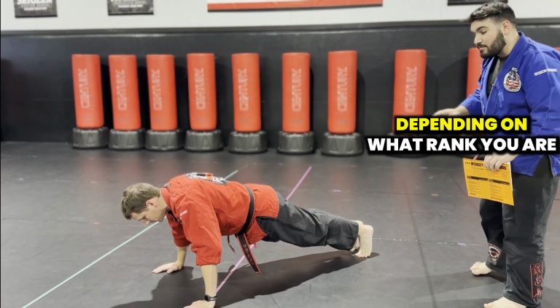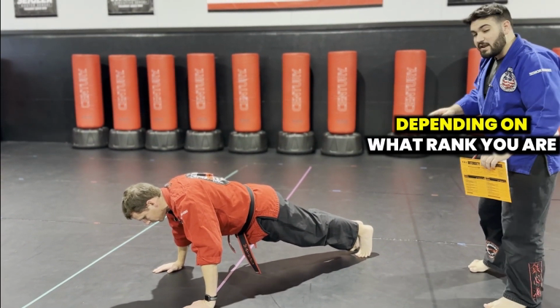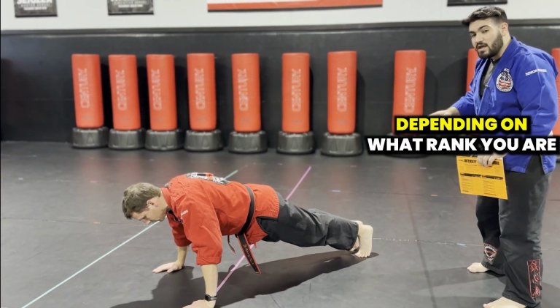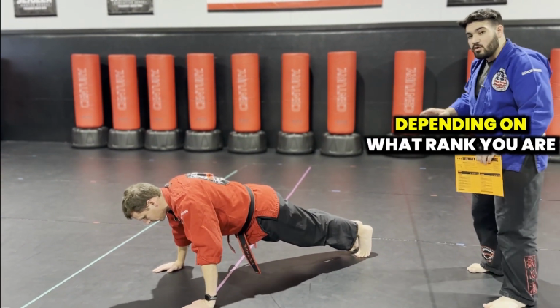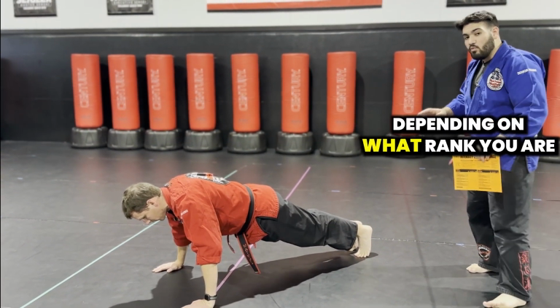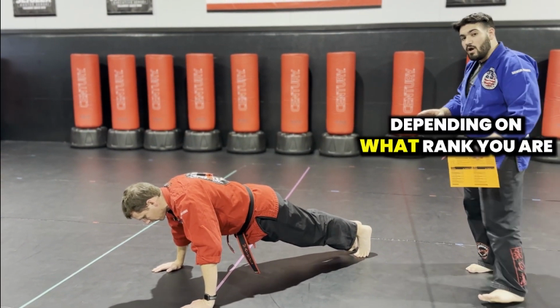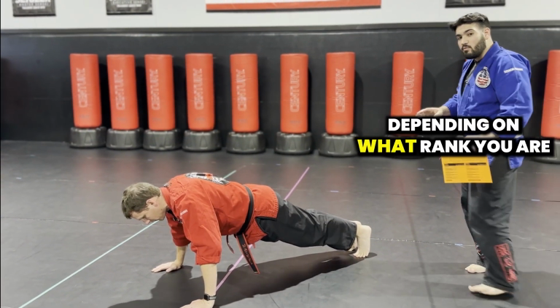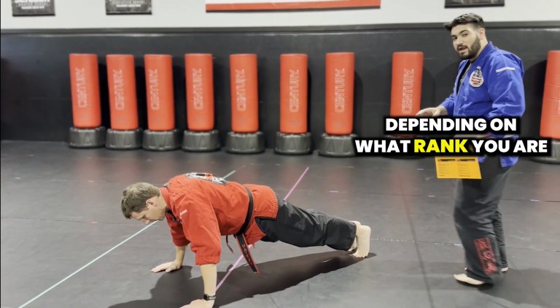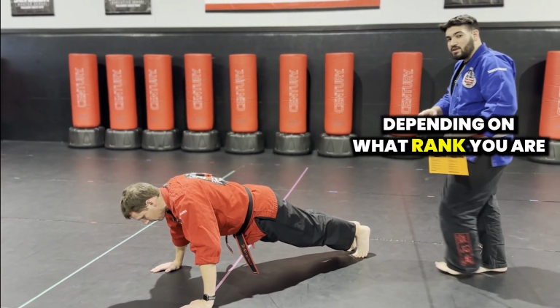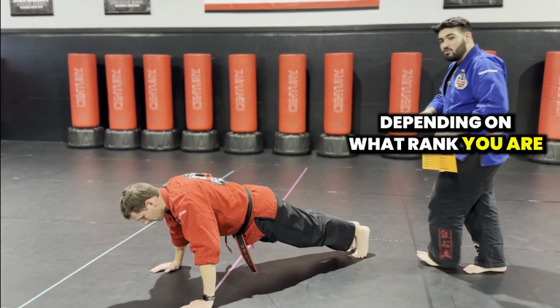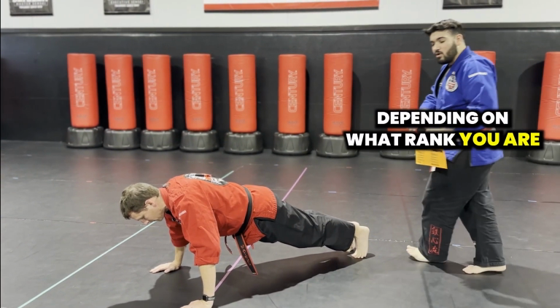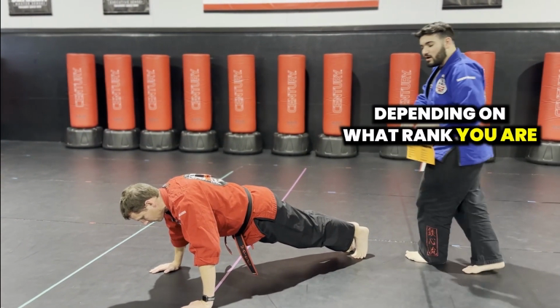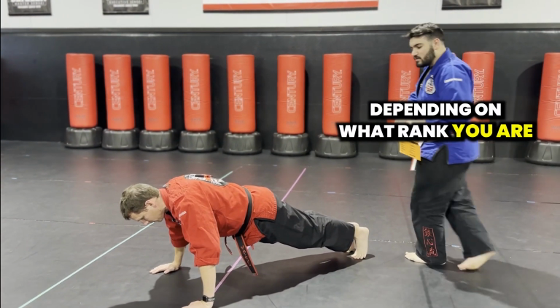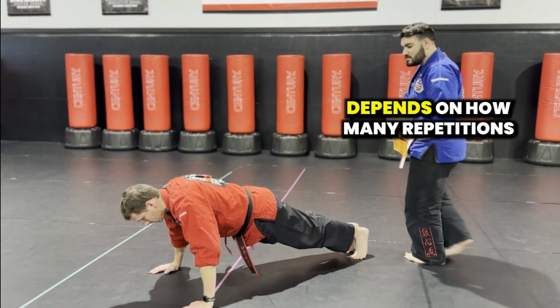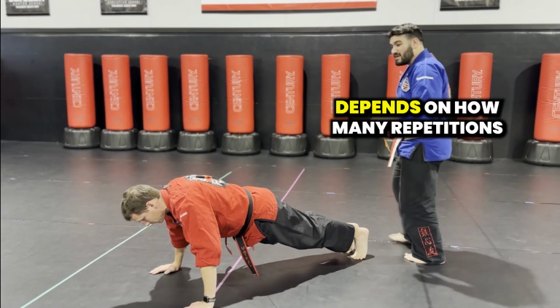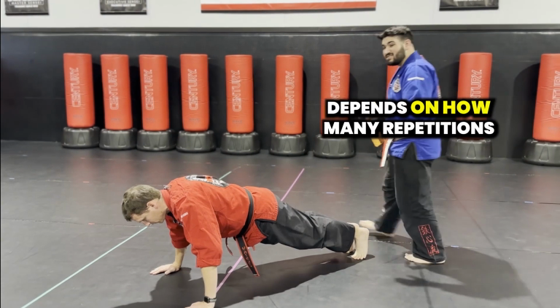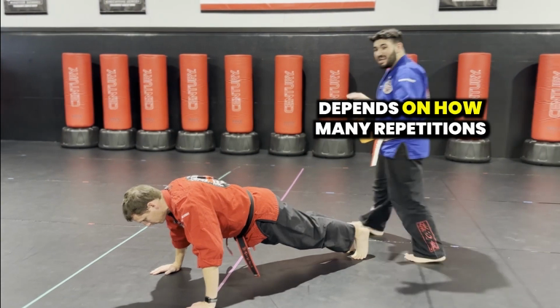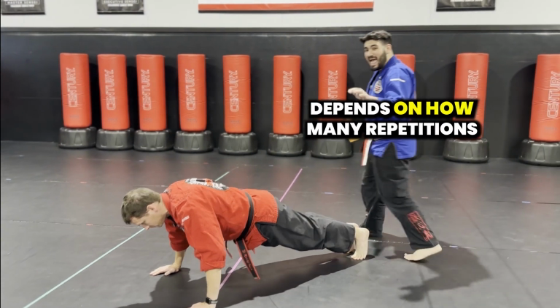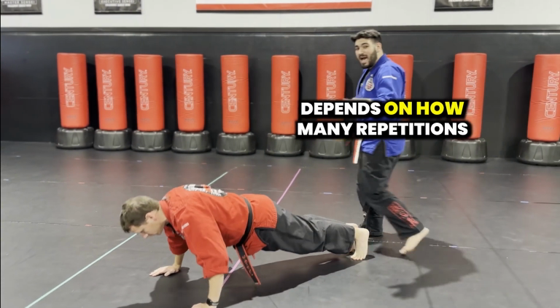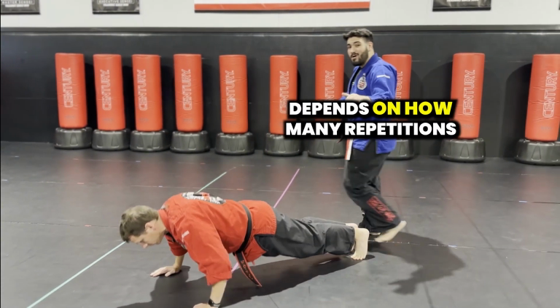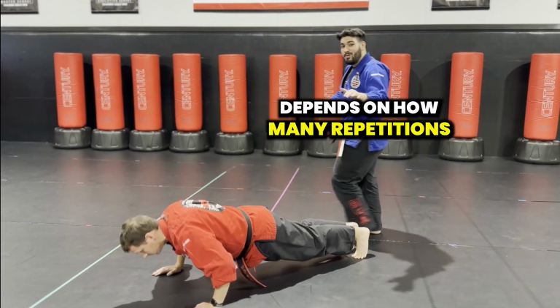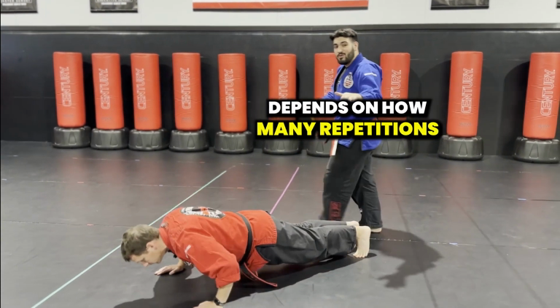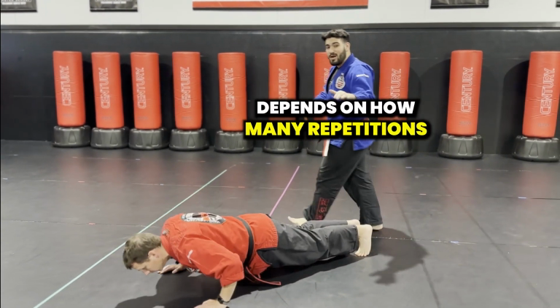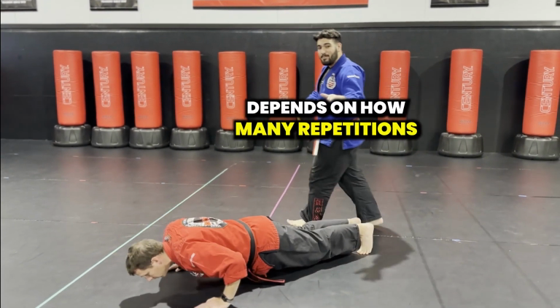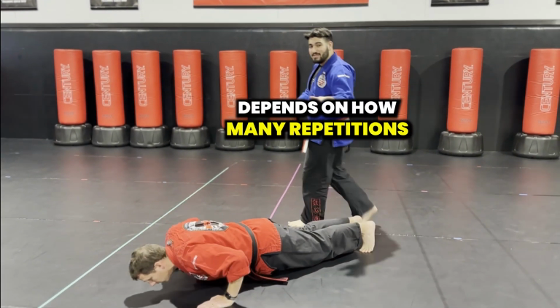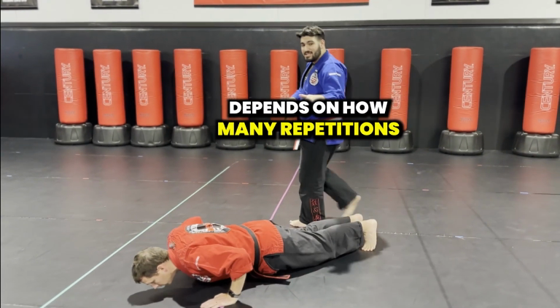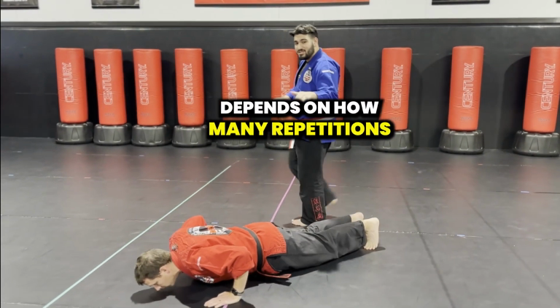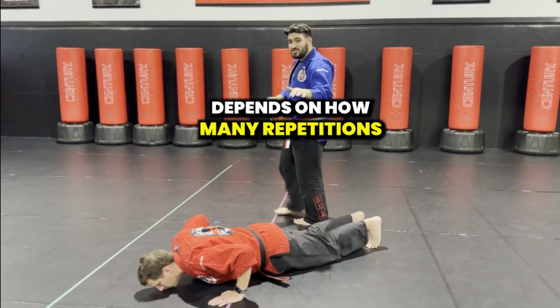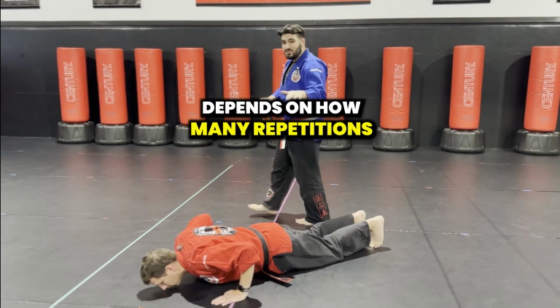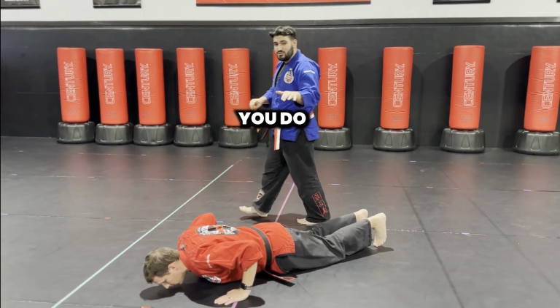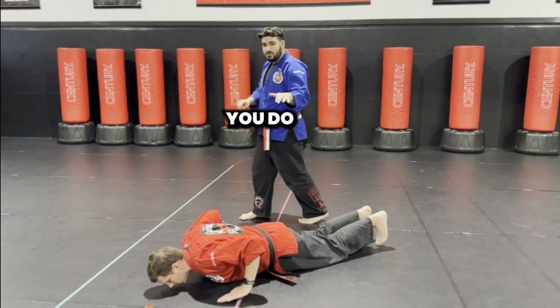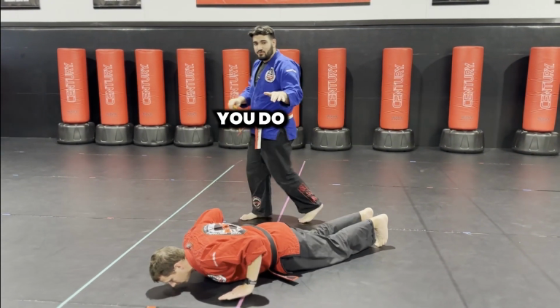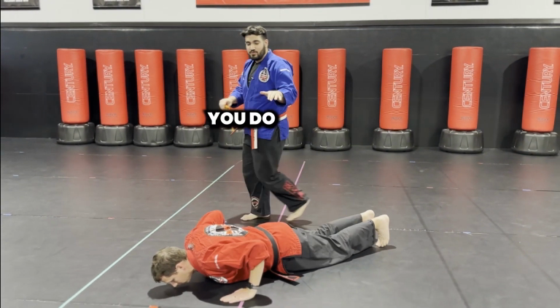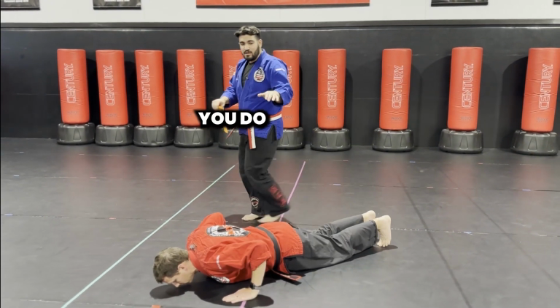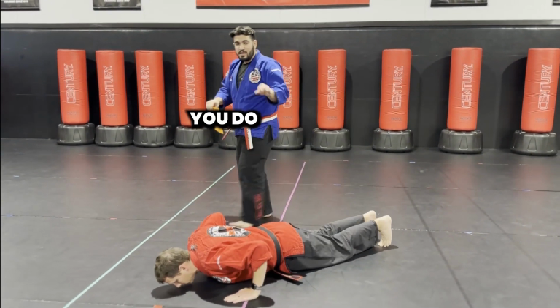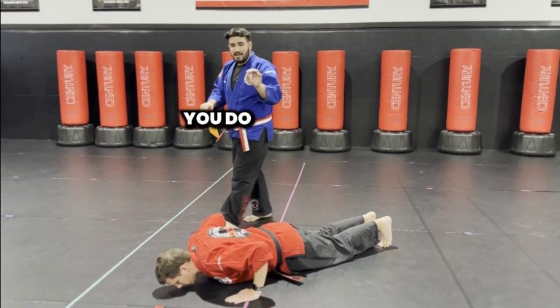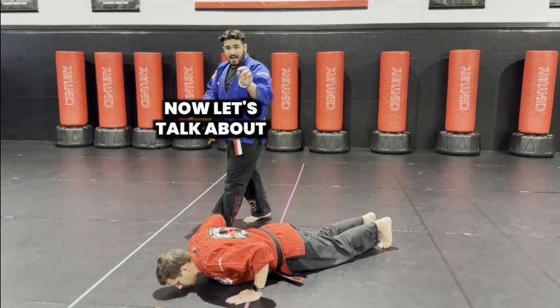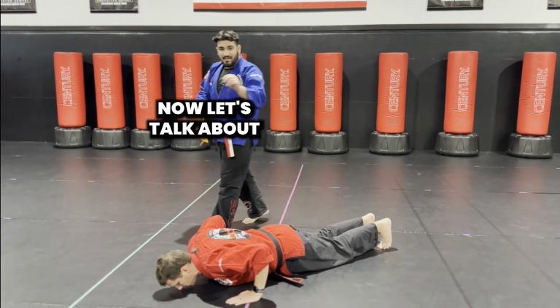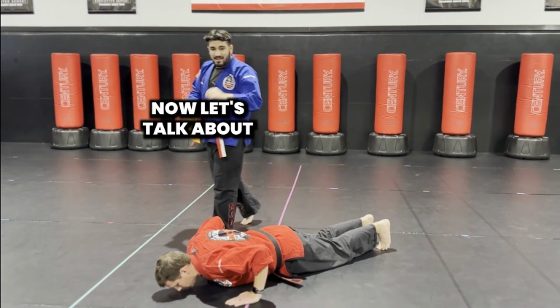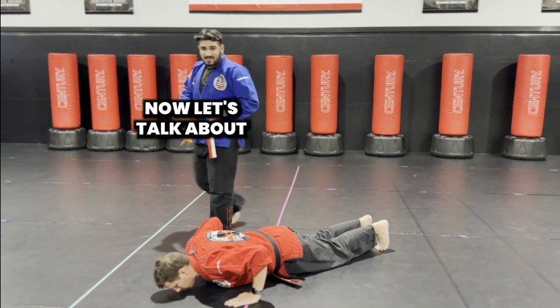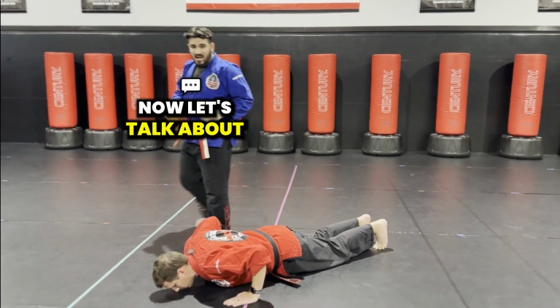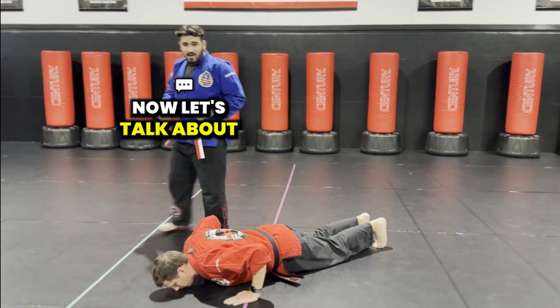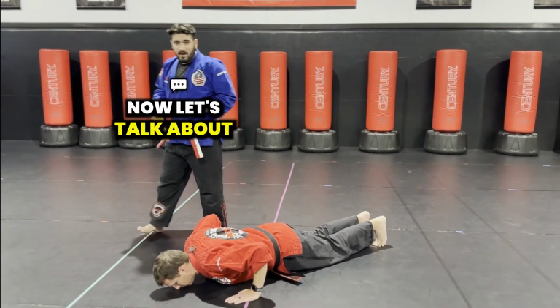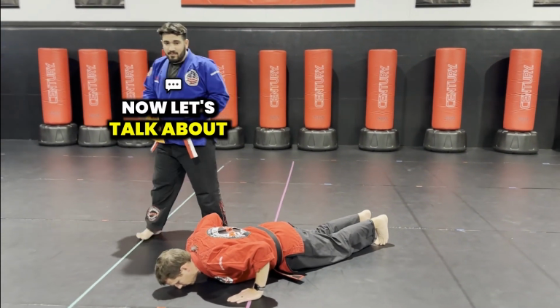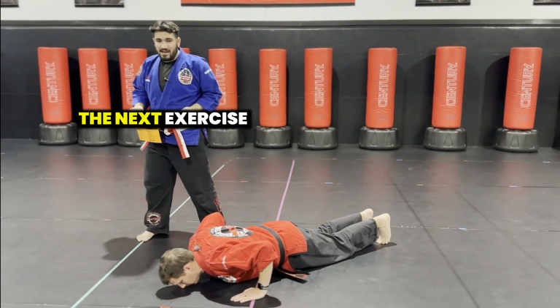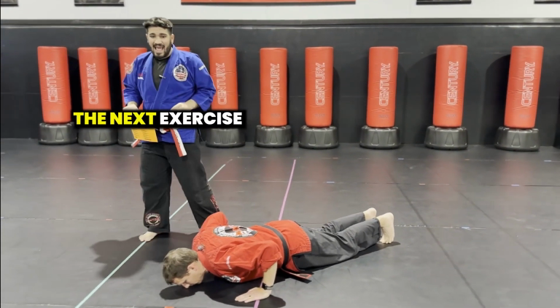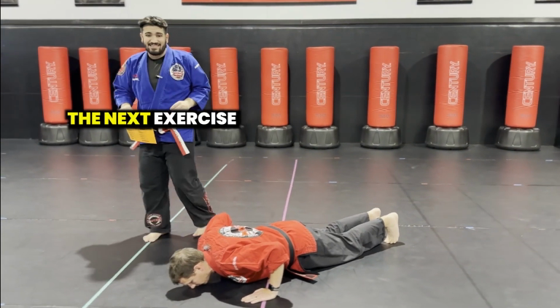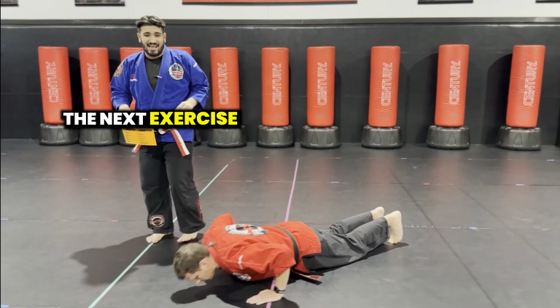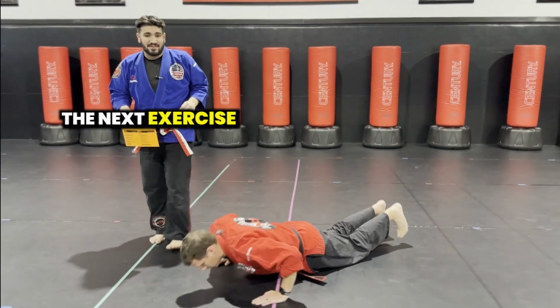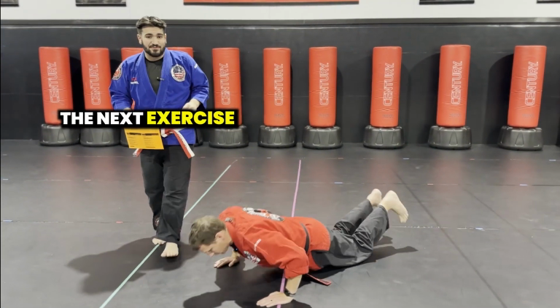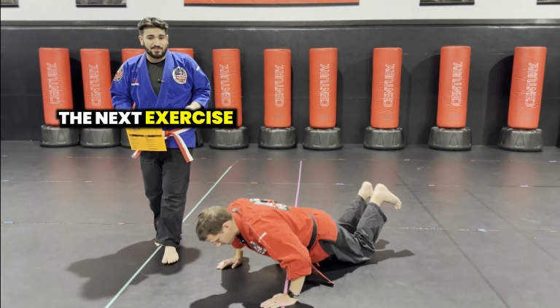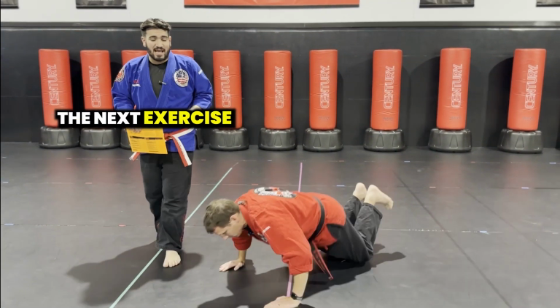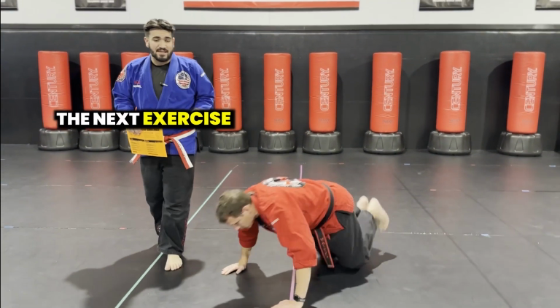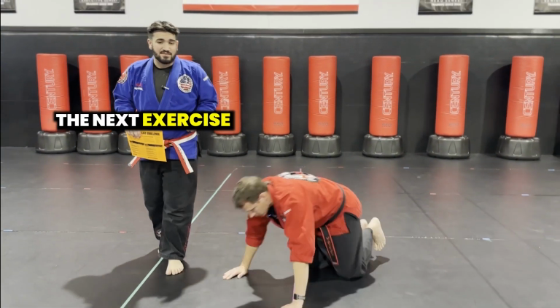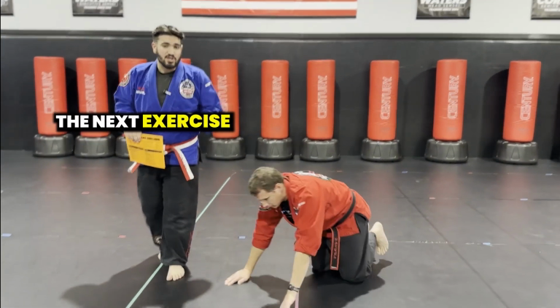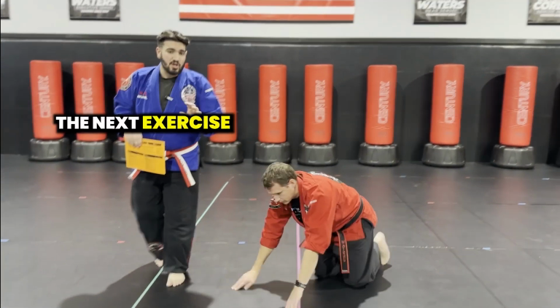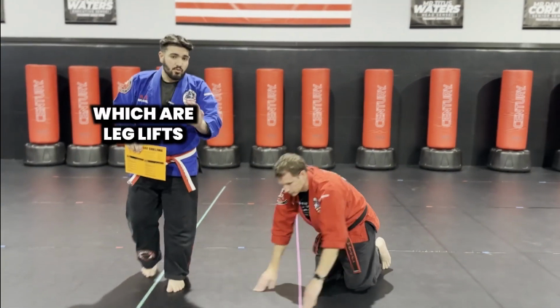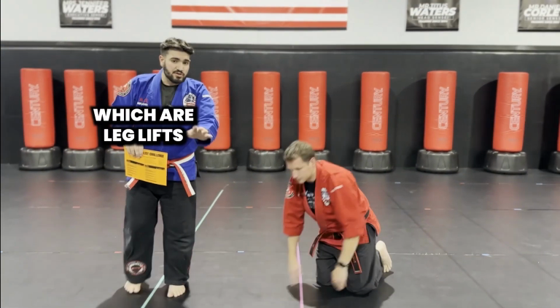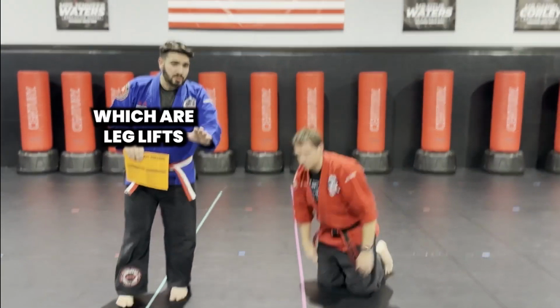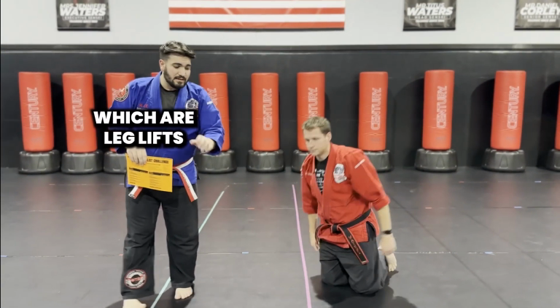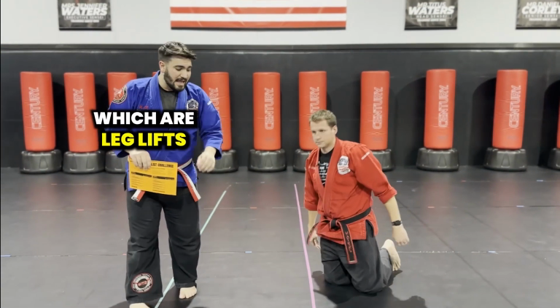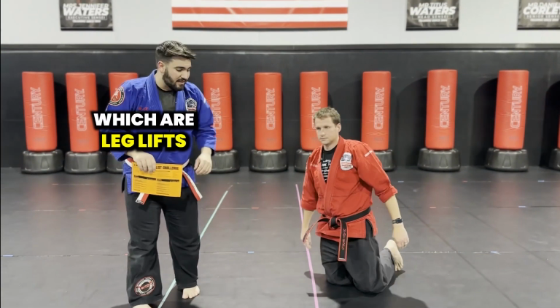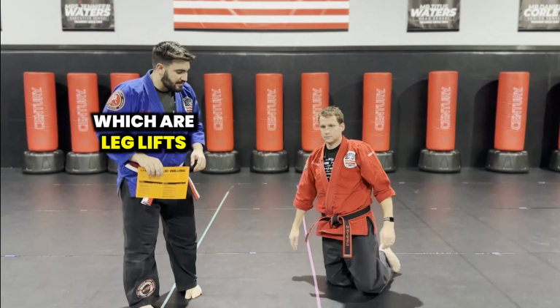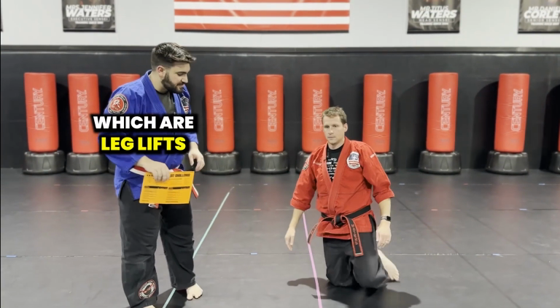Depending on what rank you are depends on how many repetitions you do. Now let's talk about the next exercise, which are leg lifts.